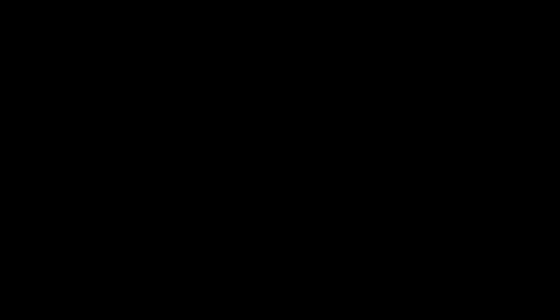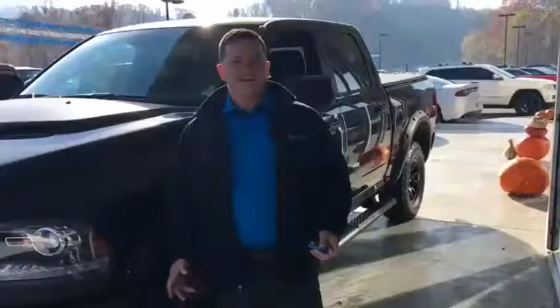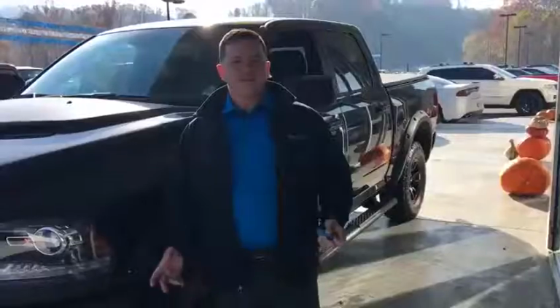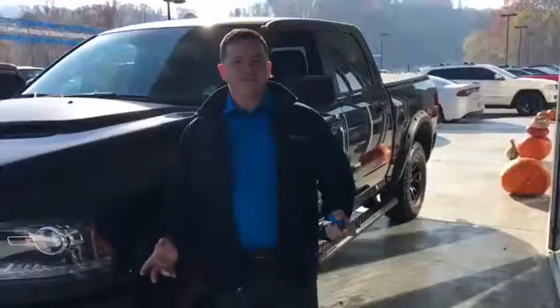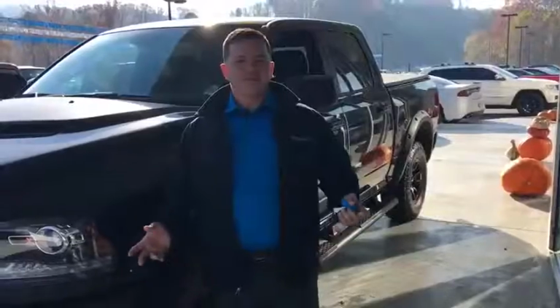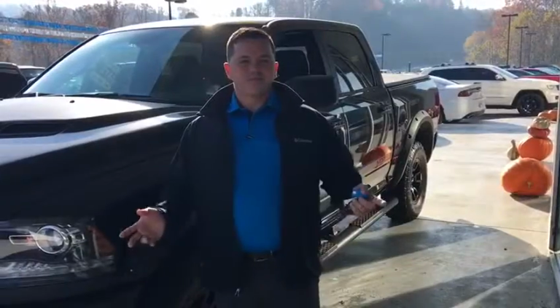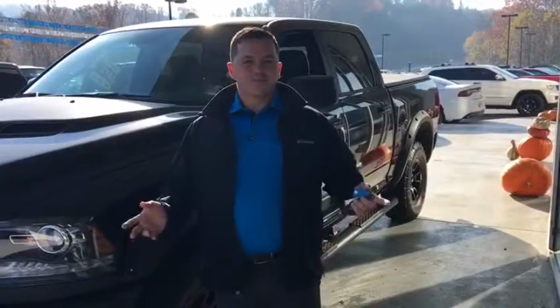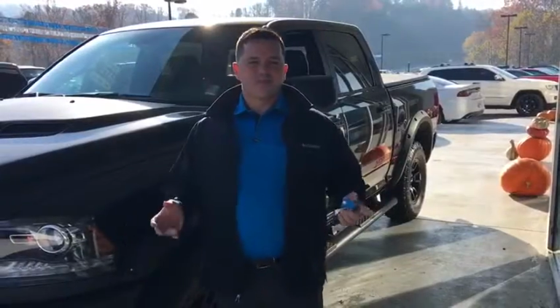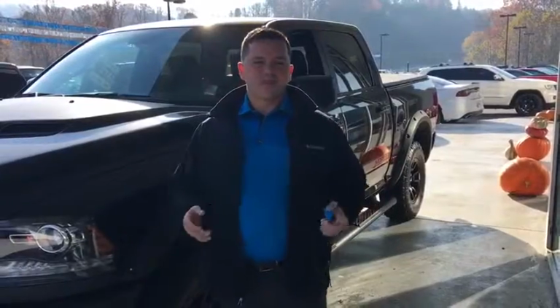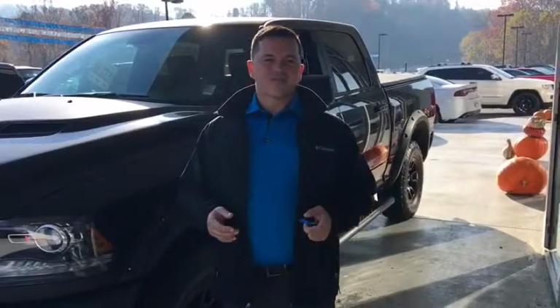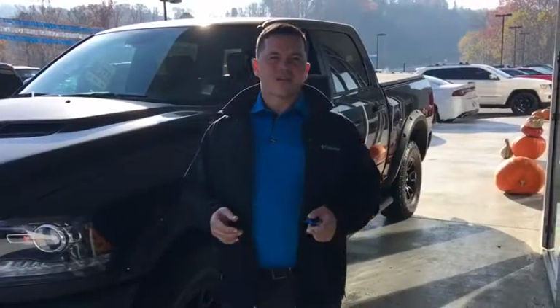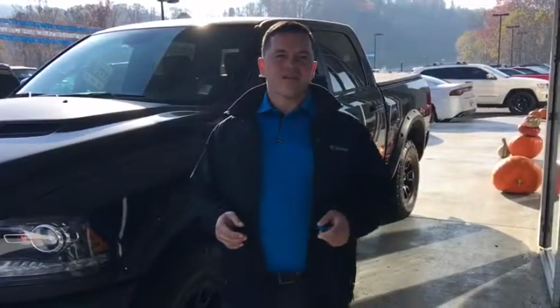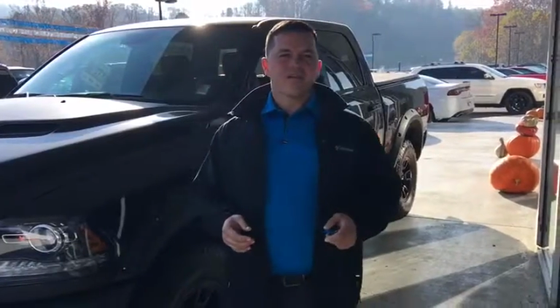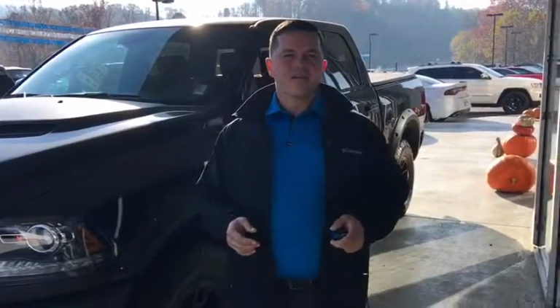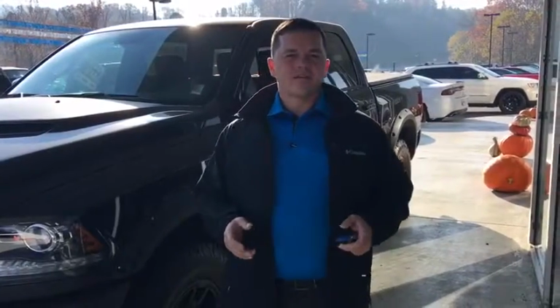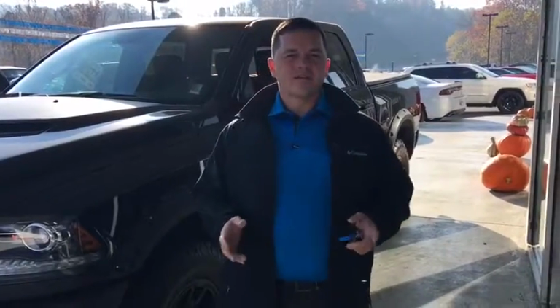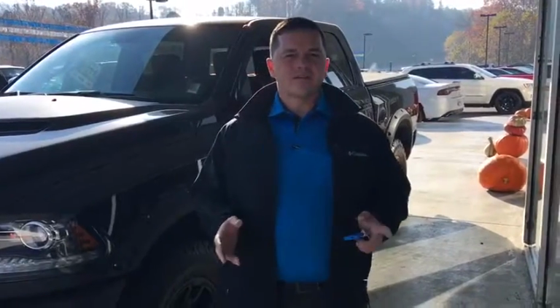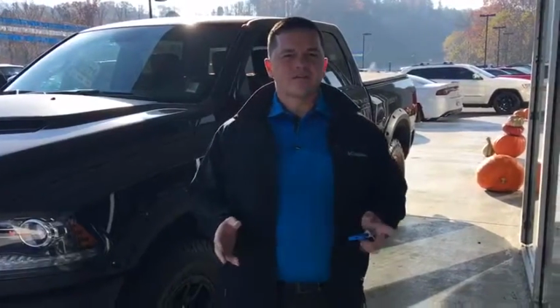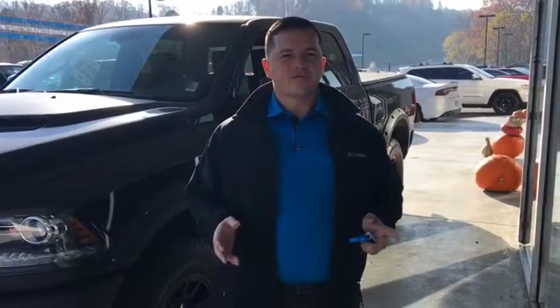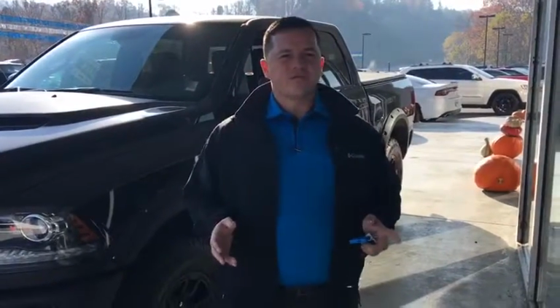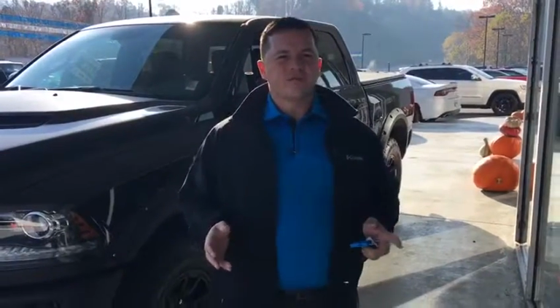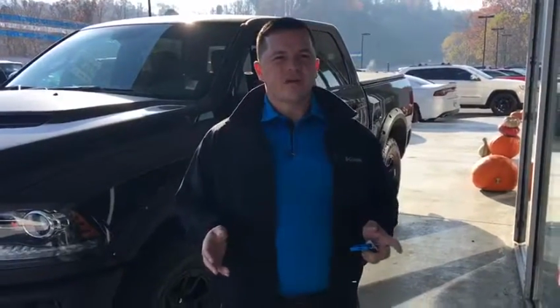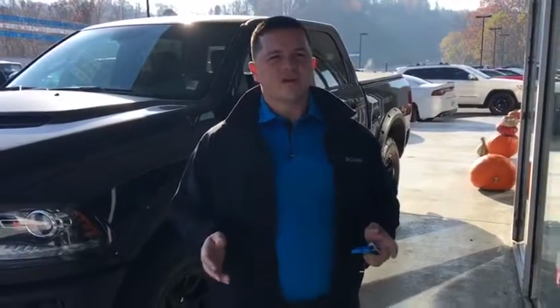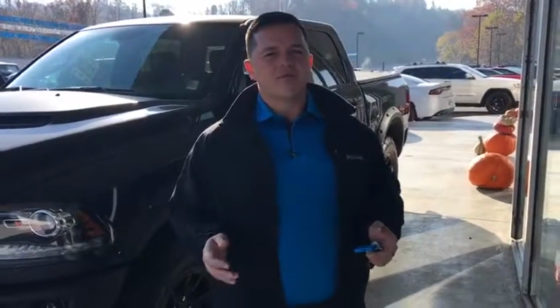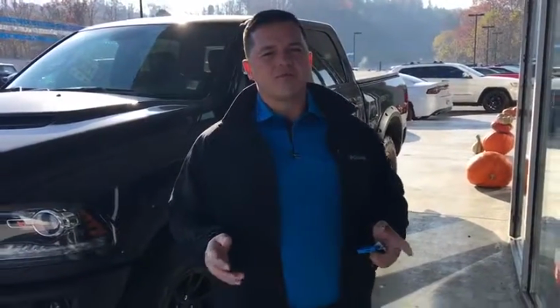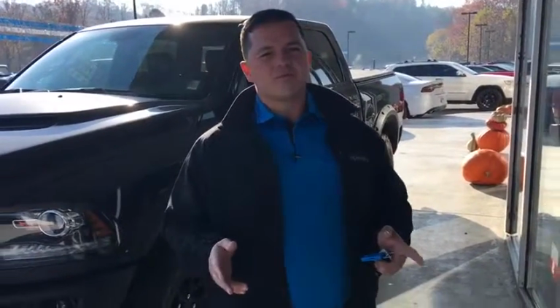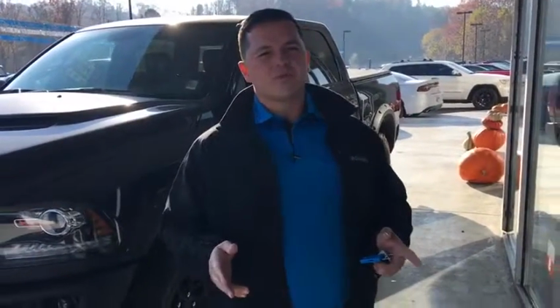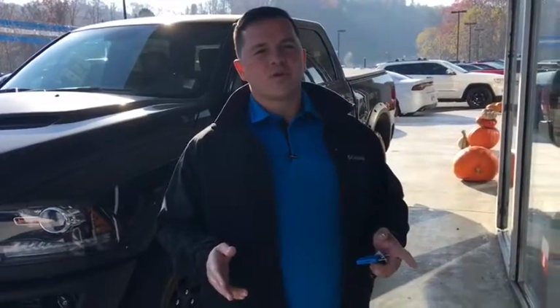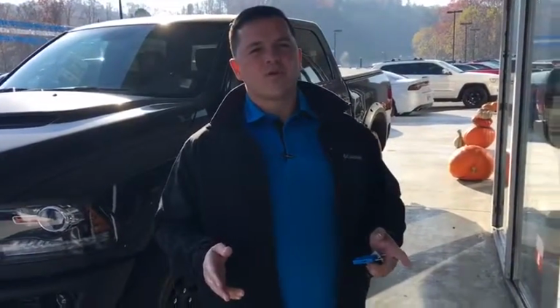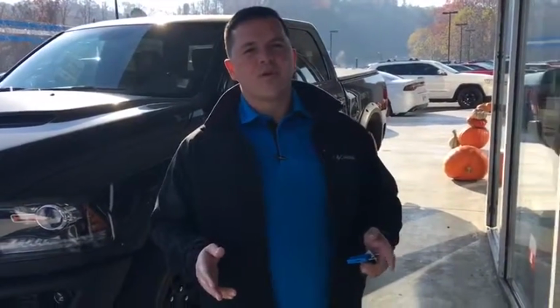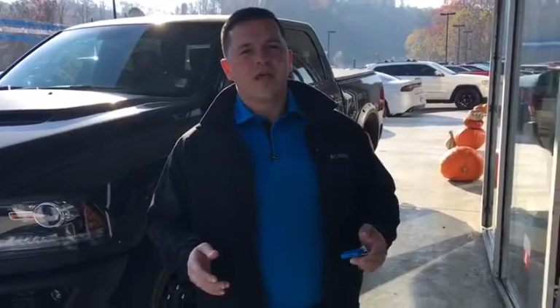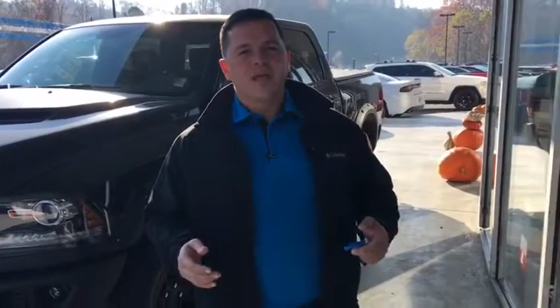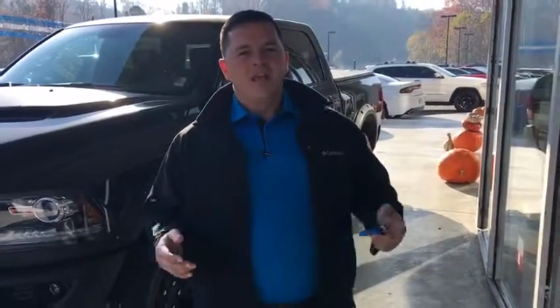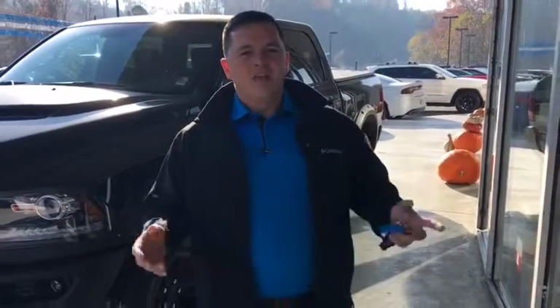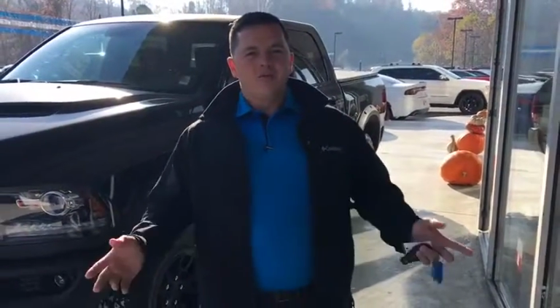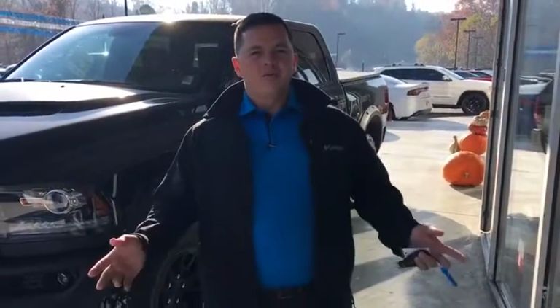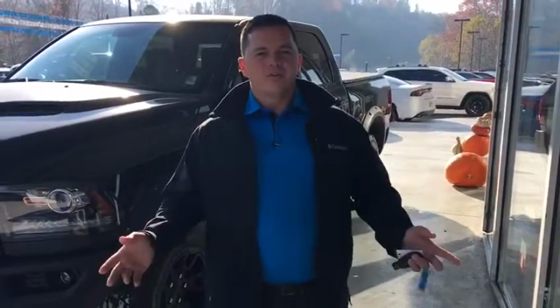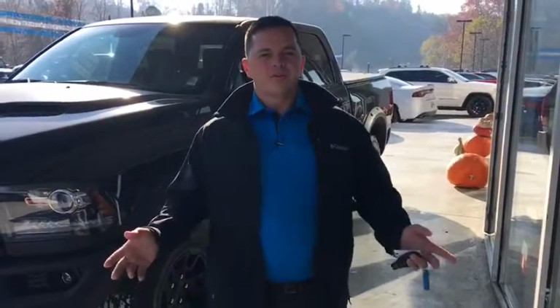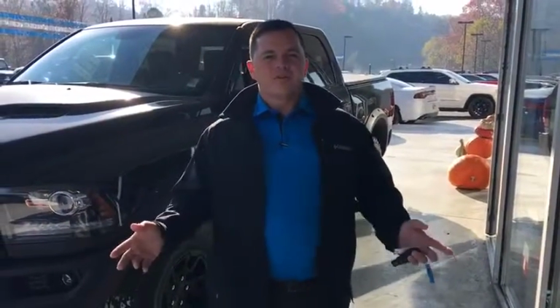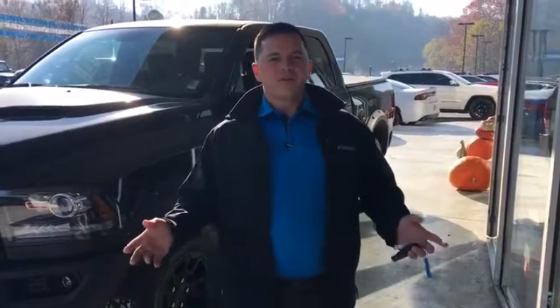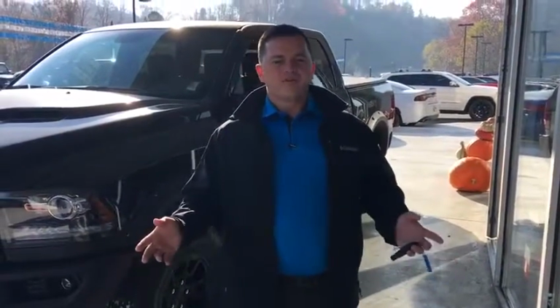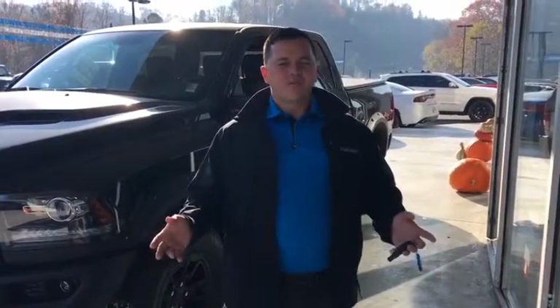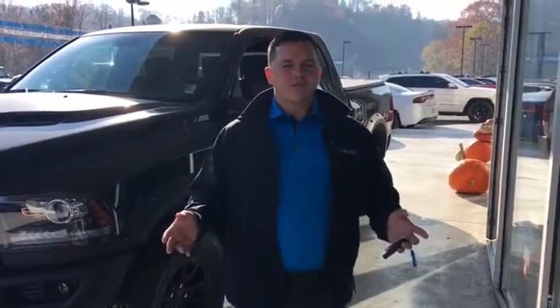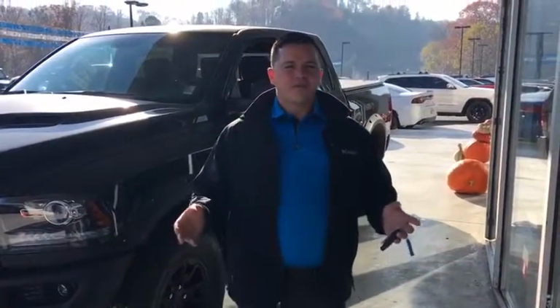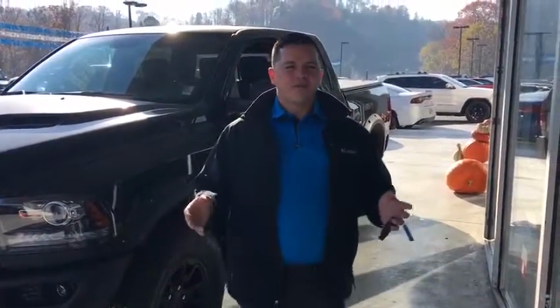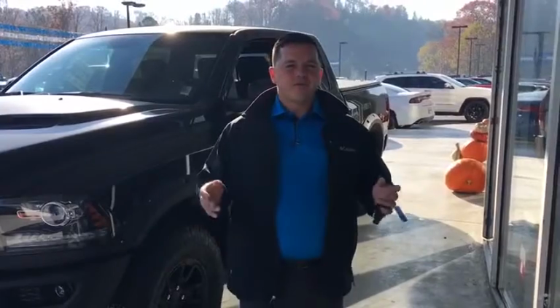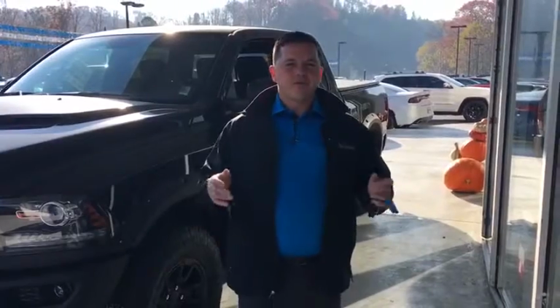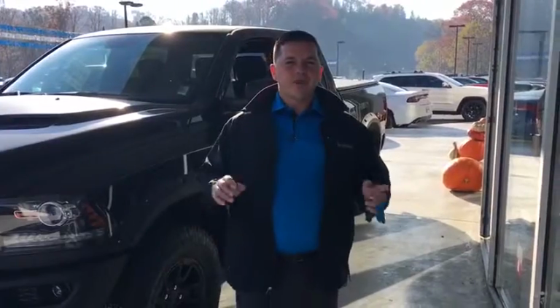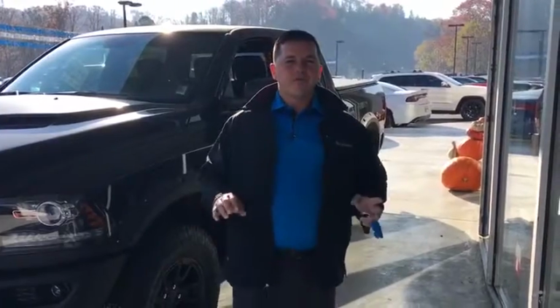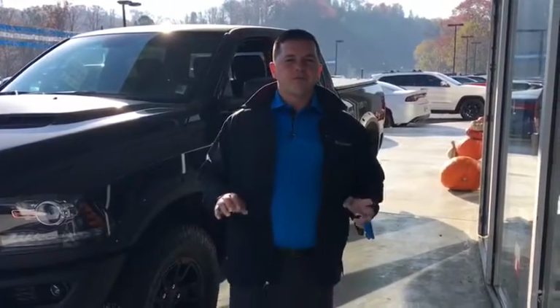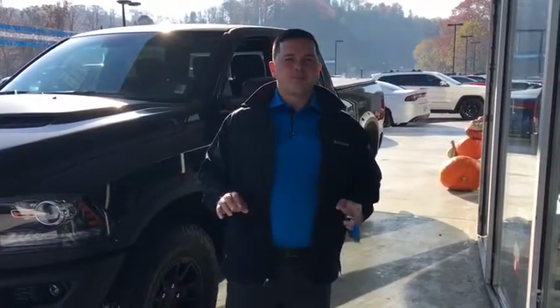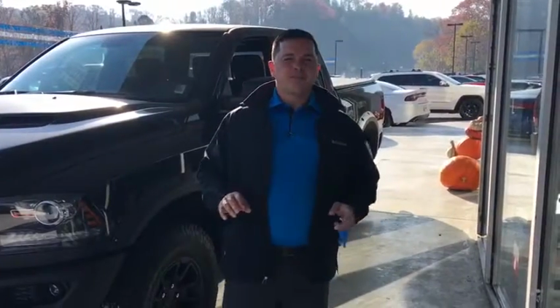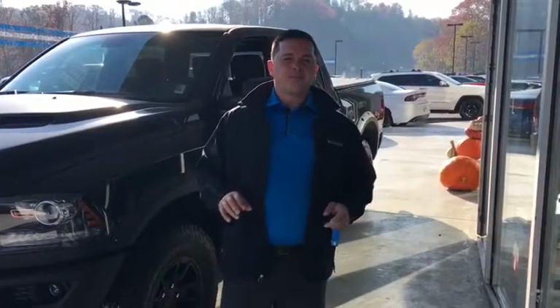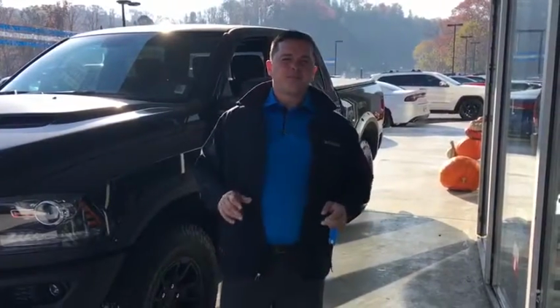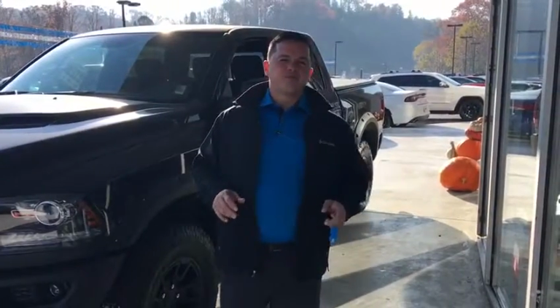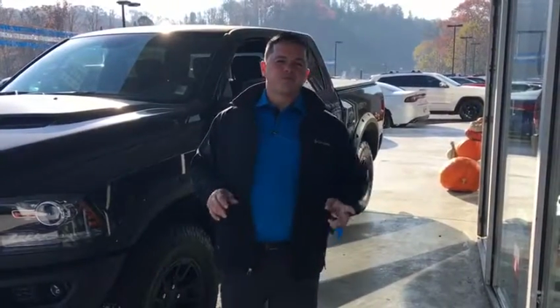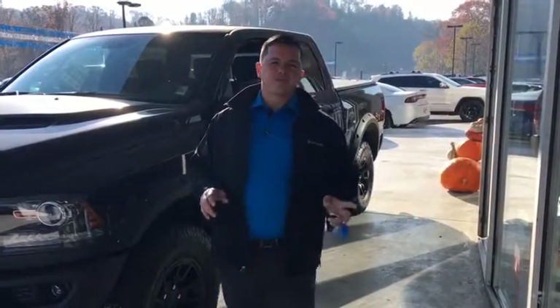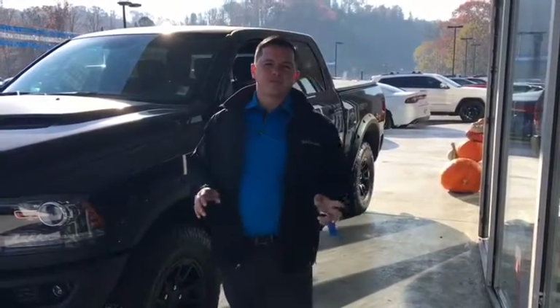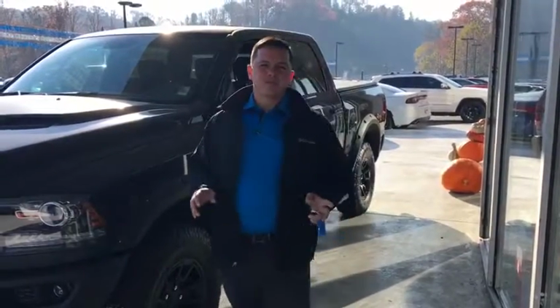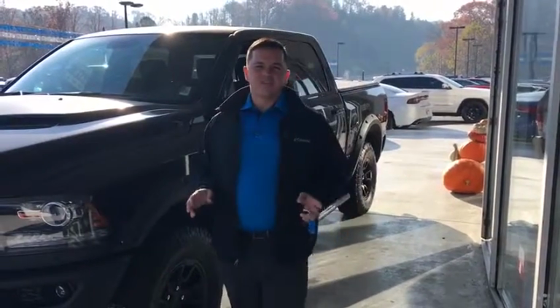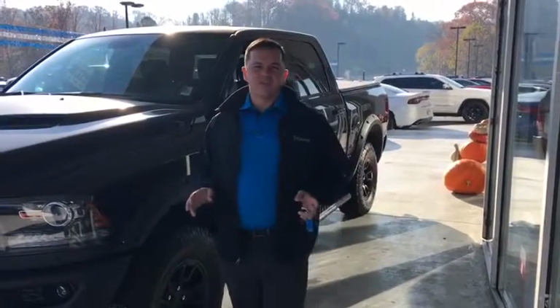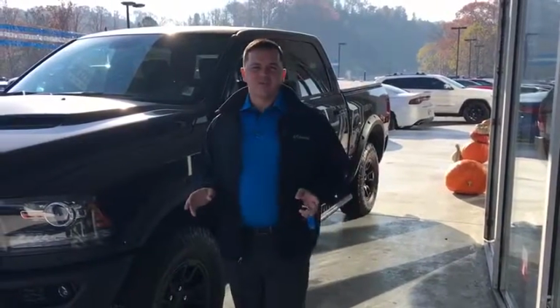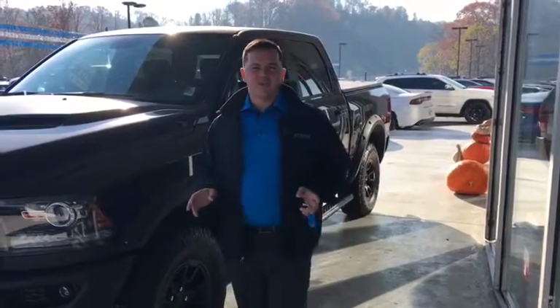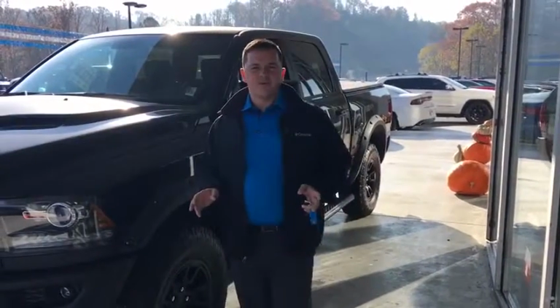Hi folks, this is Greg Holland coming at you from Tim Short Dodge, Middlesboro. Doing a sale this month on a Rebel pickup, a 2016 Rebel.